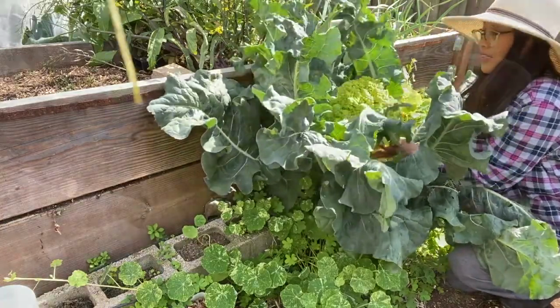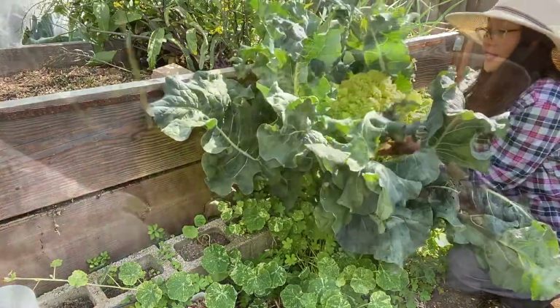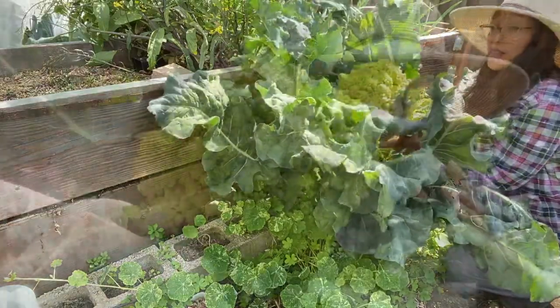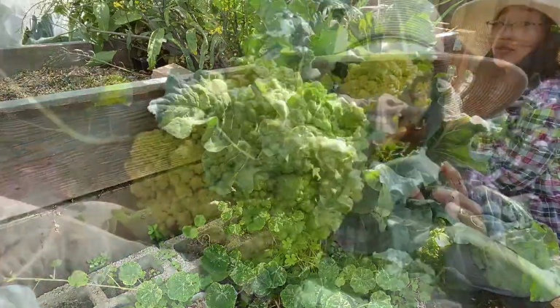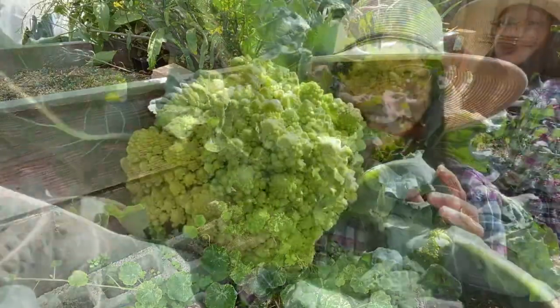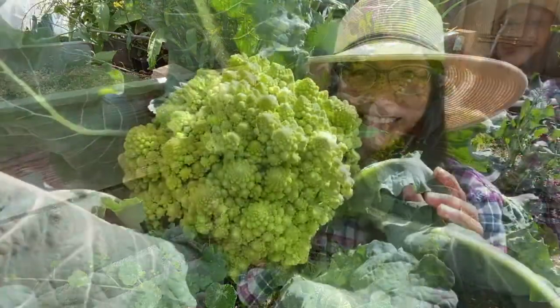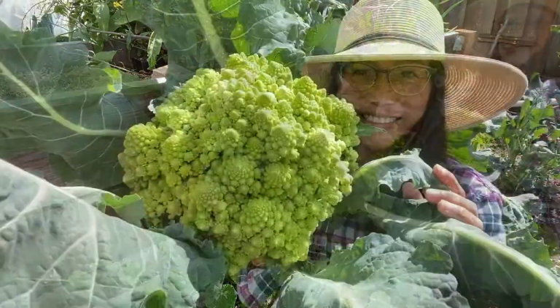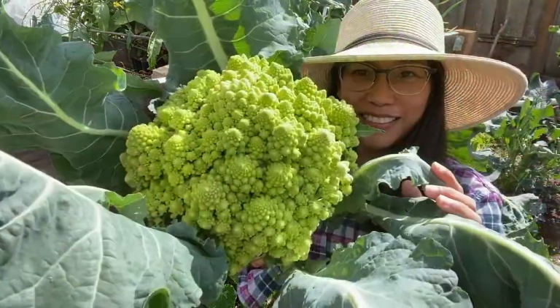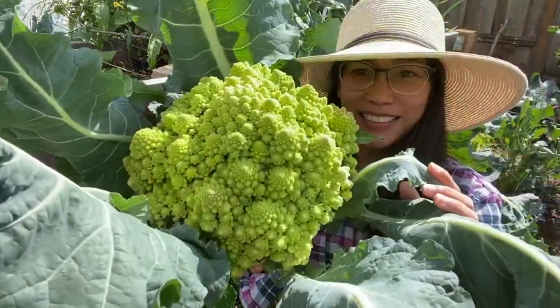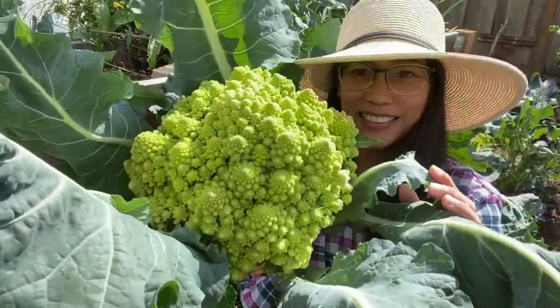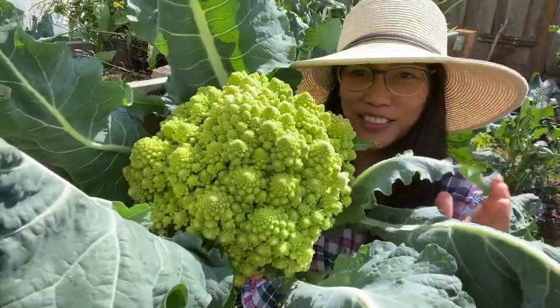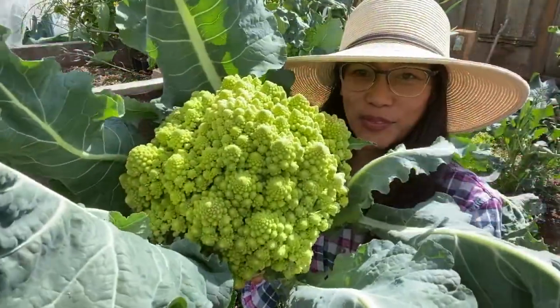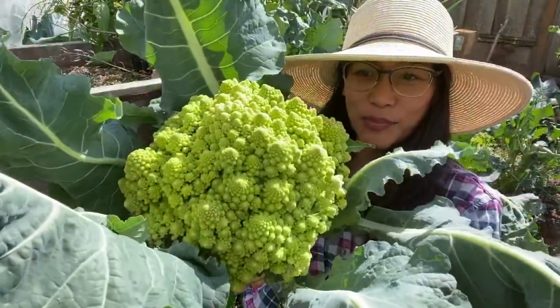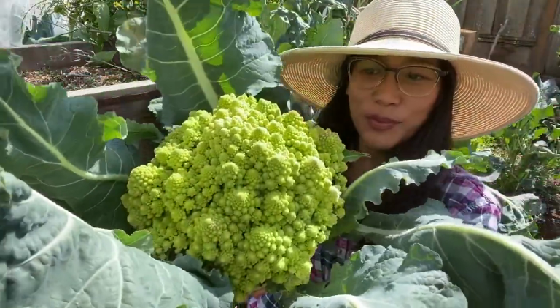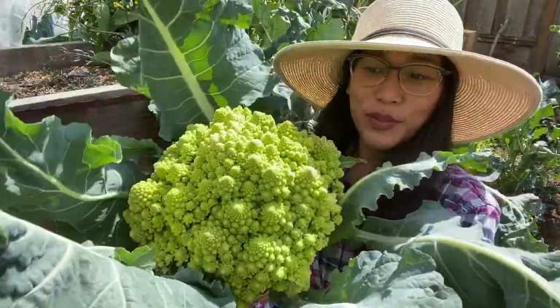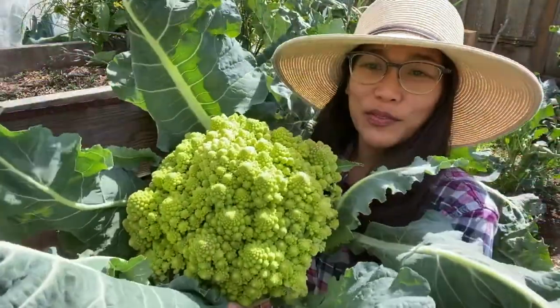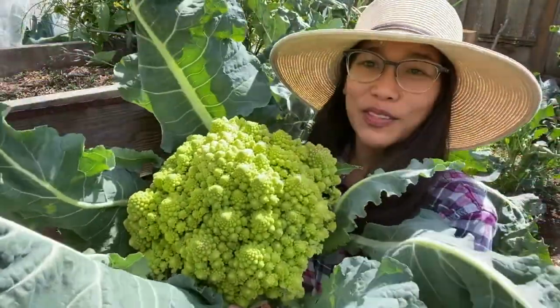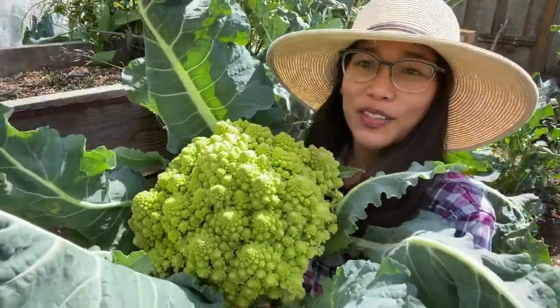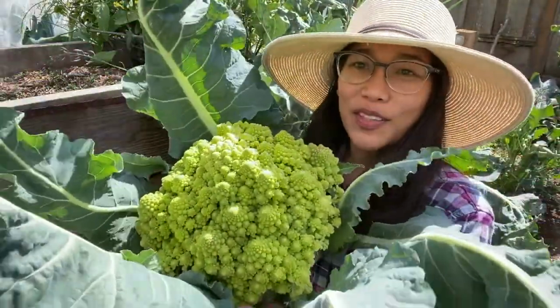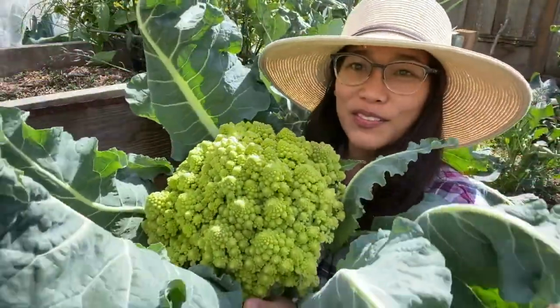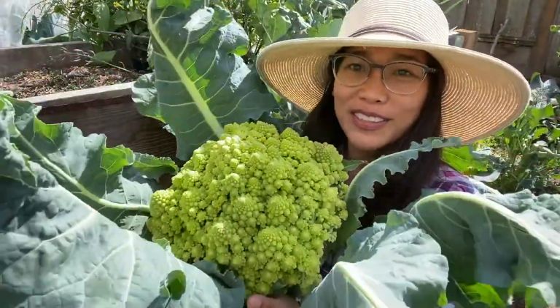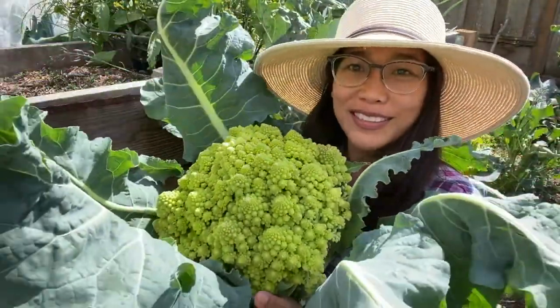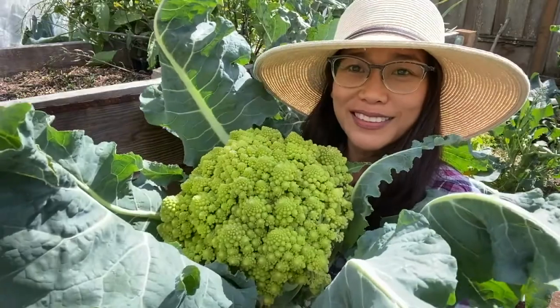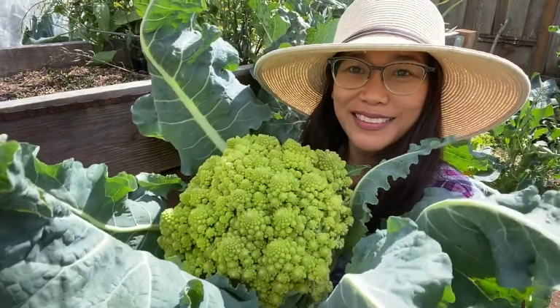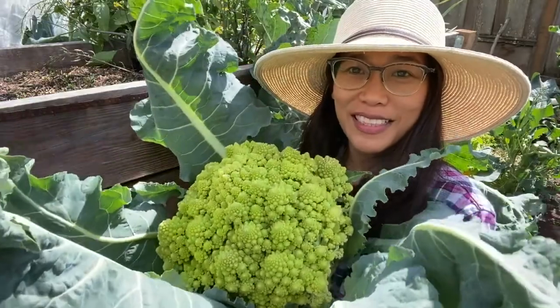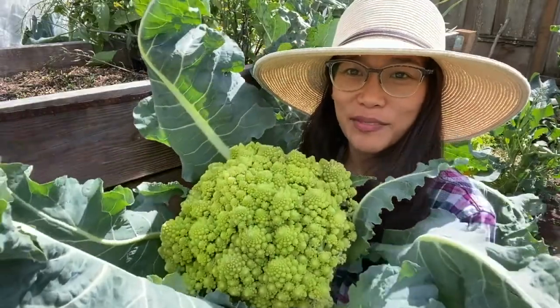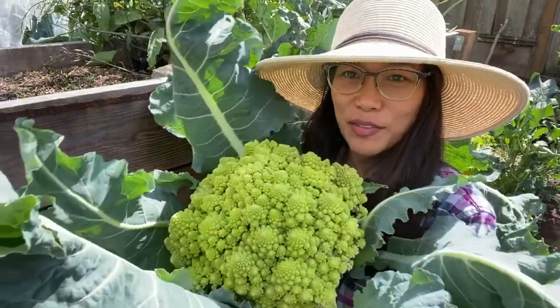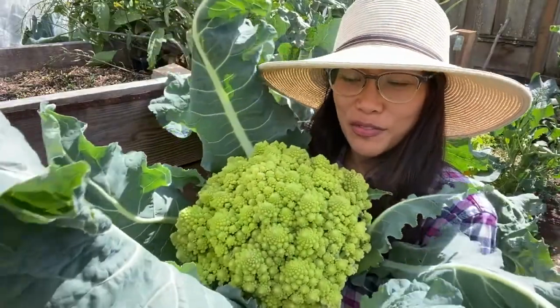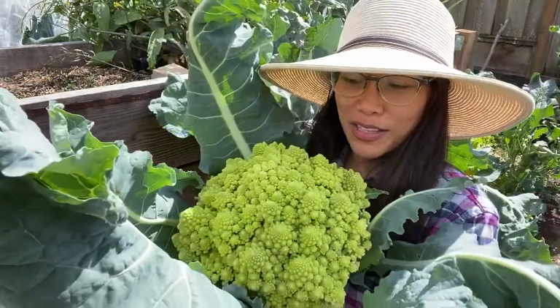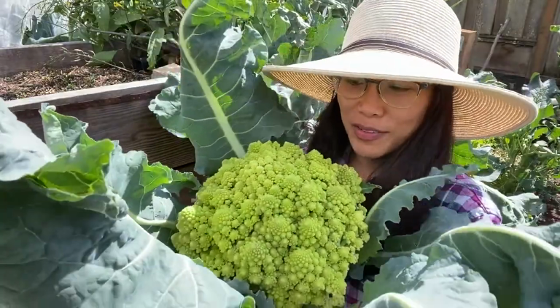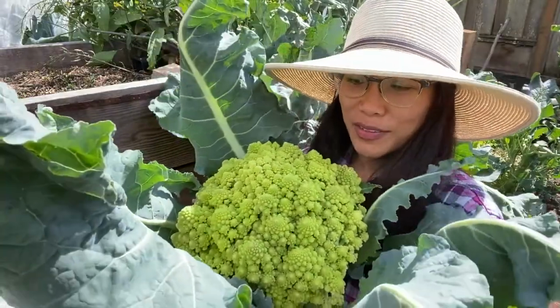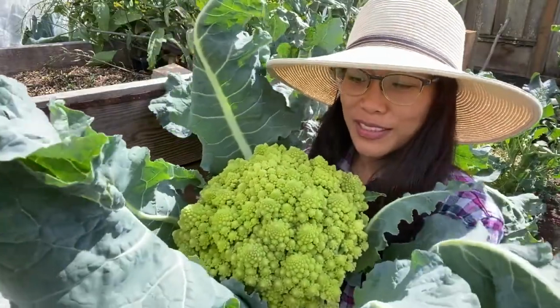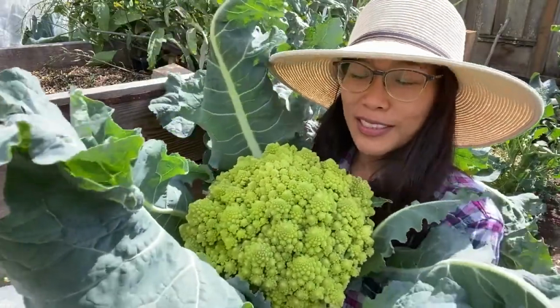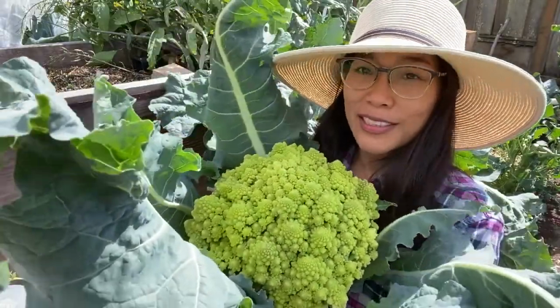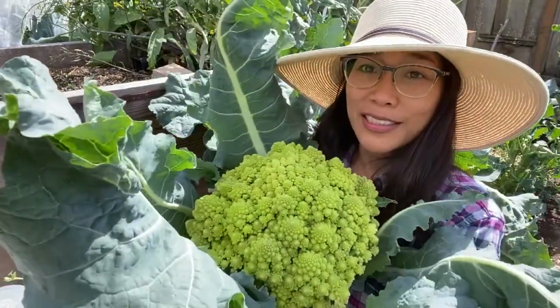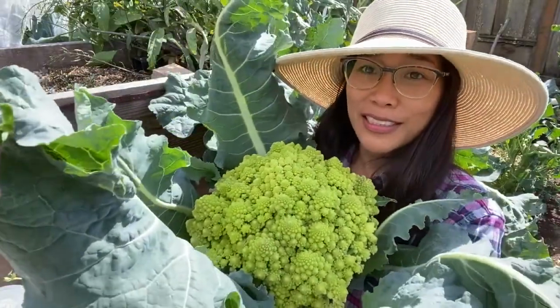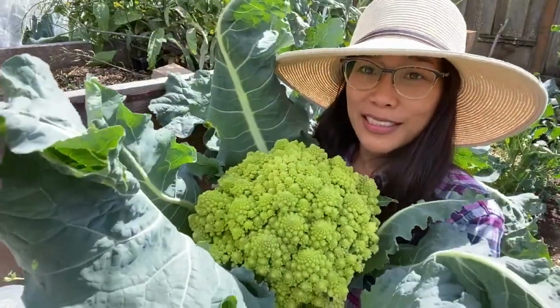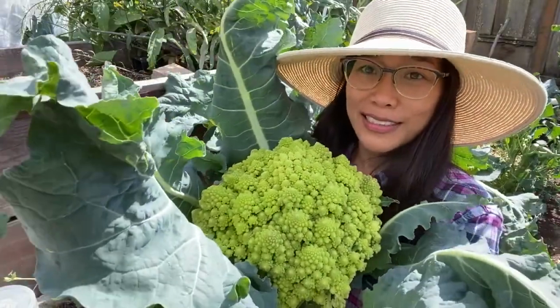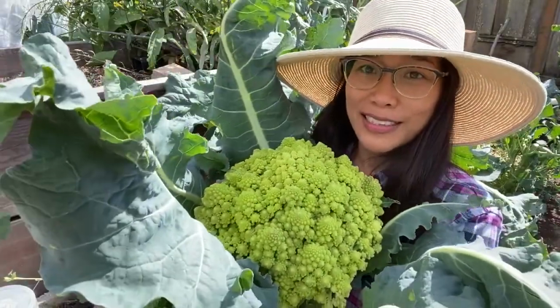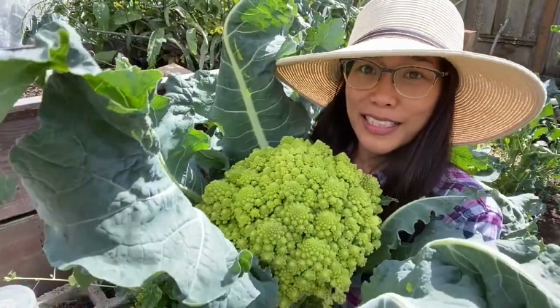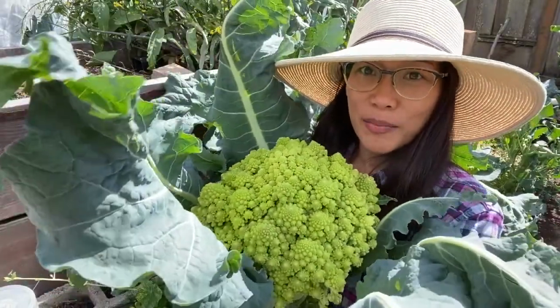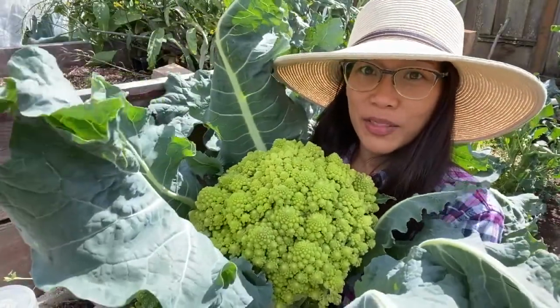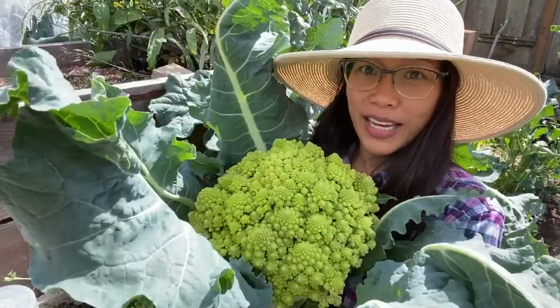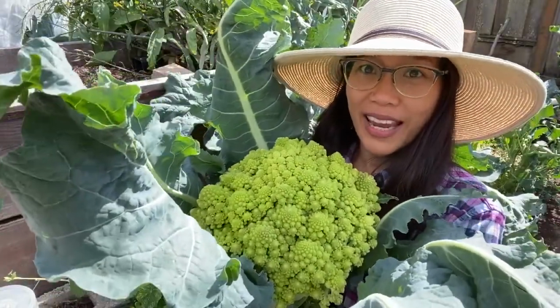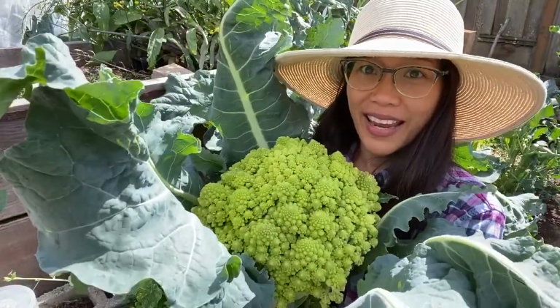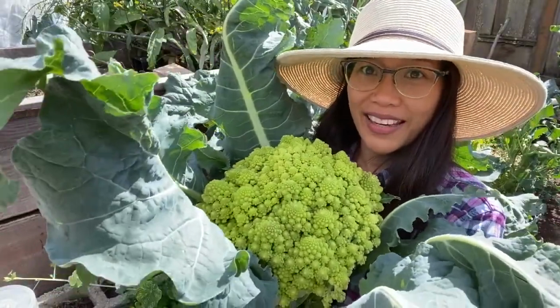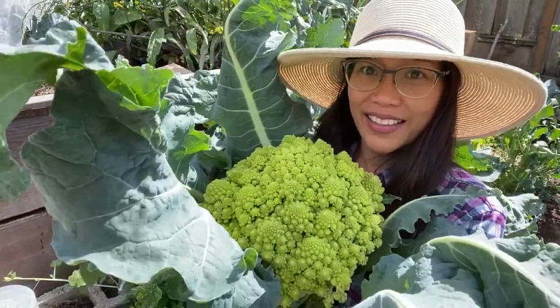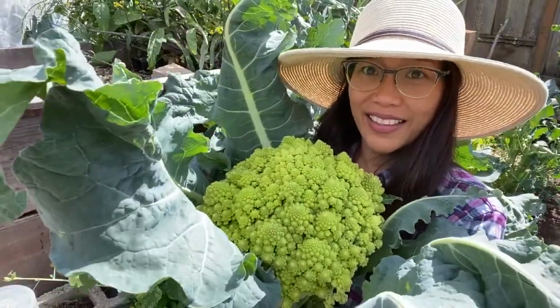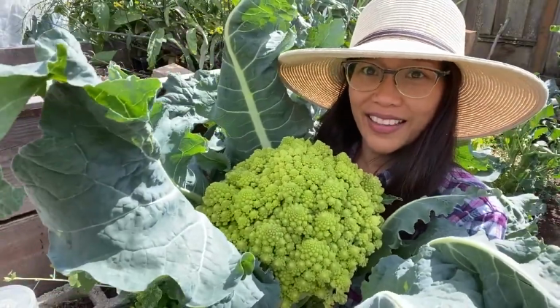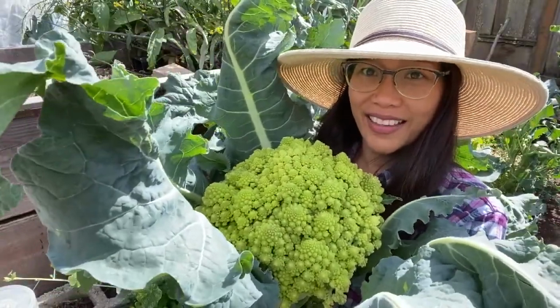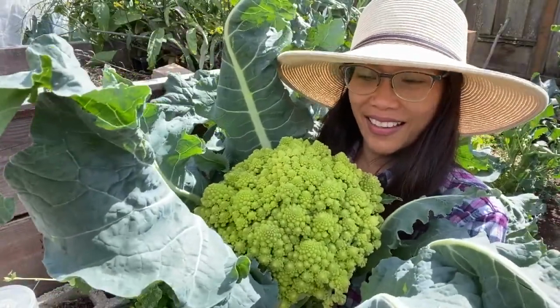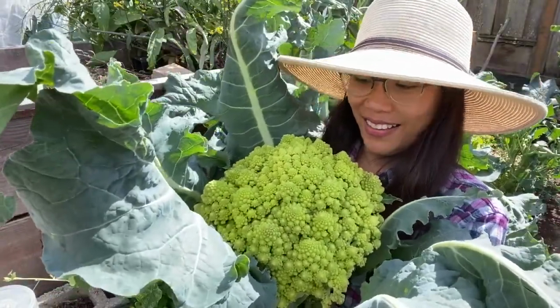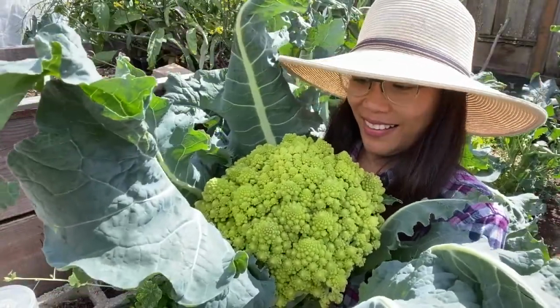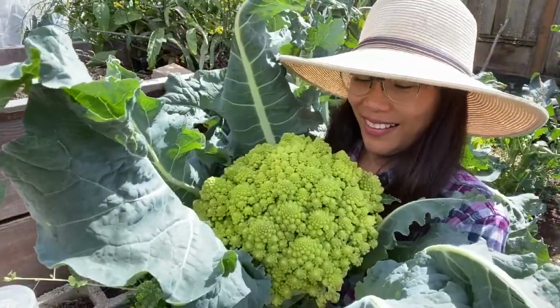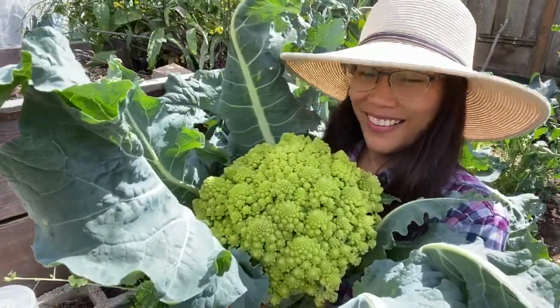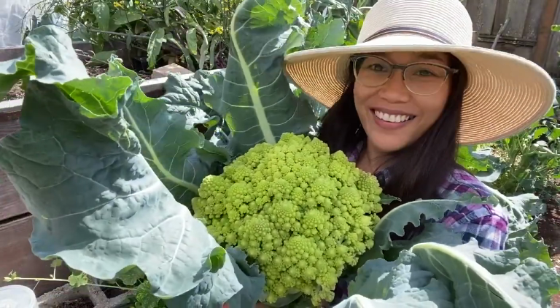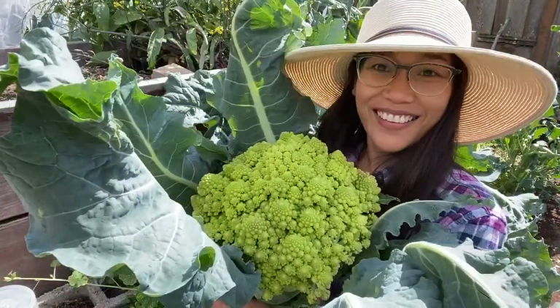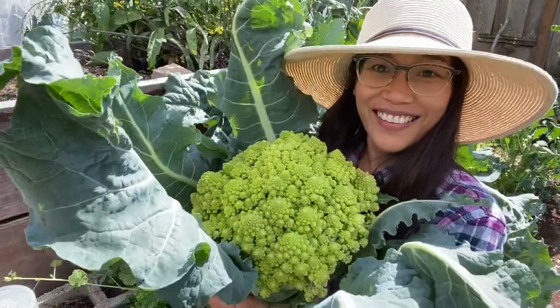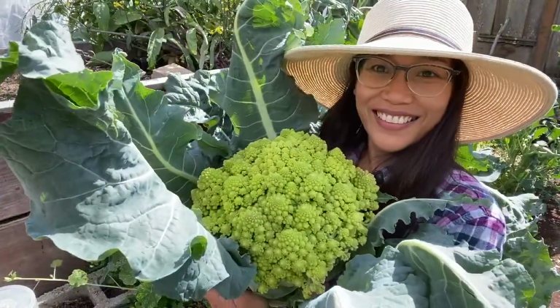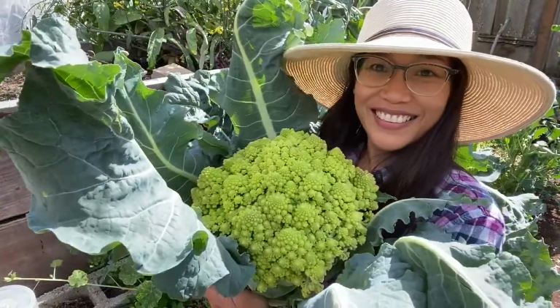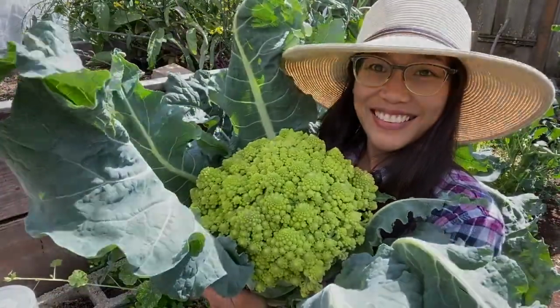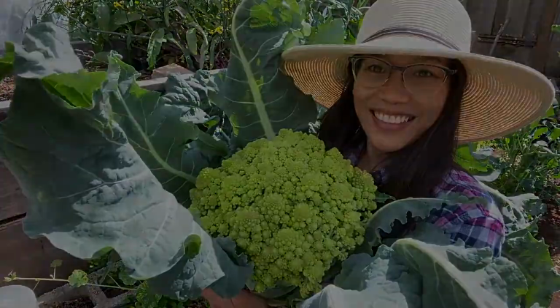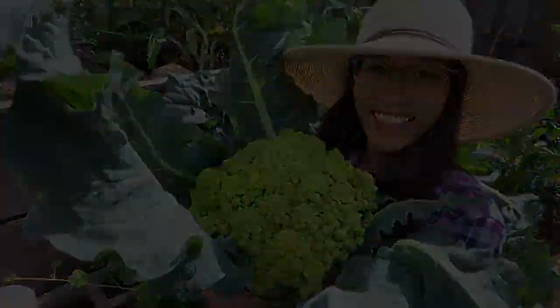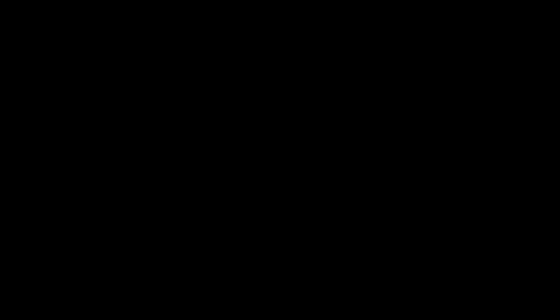This is such a beautiful harvest — like my flower. It's like a bouquet, can you see that?